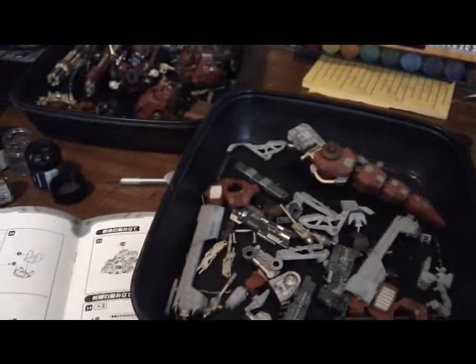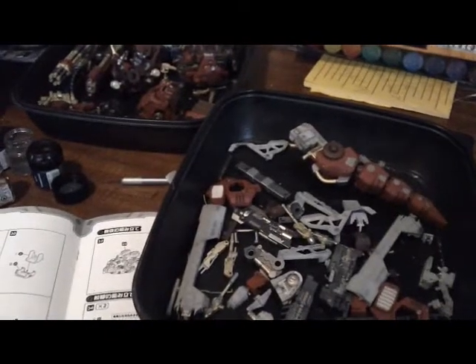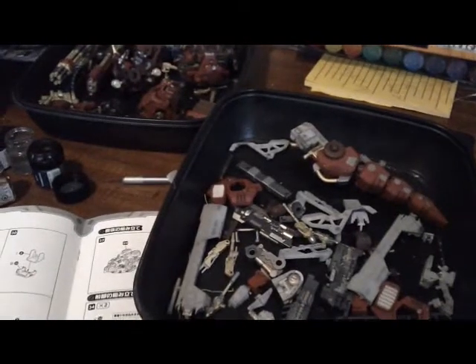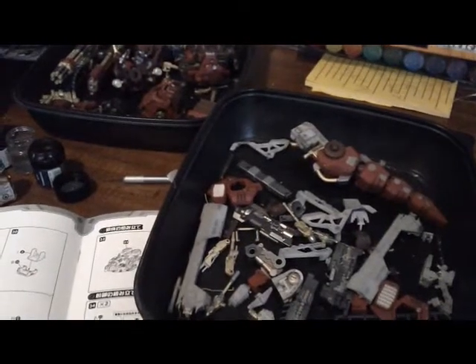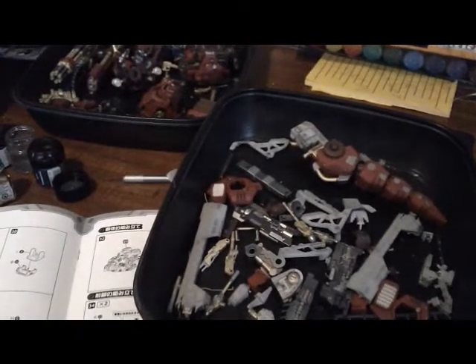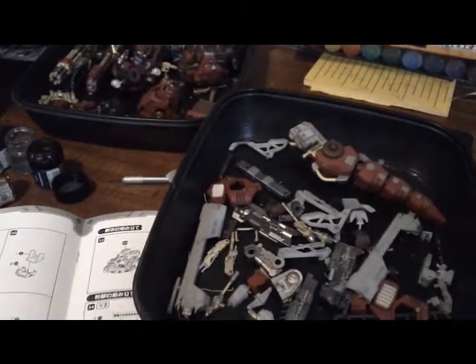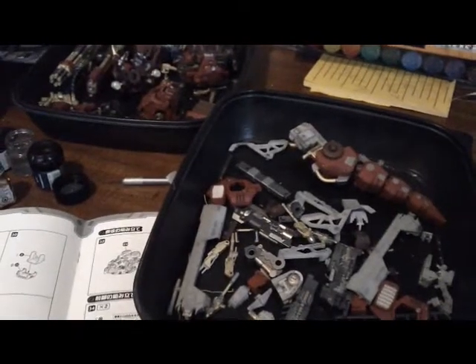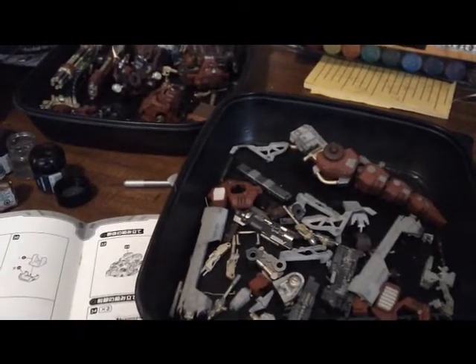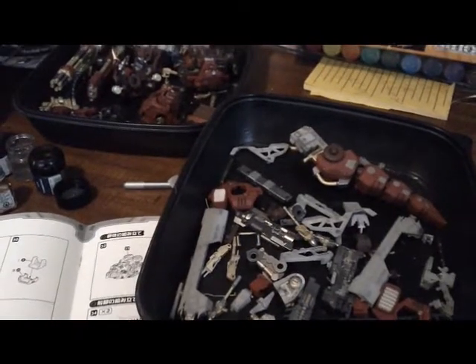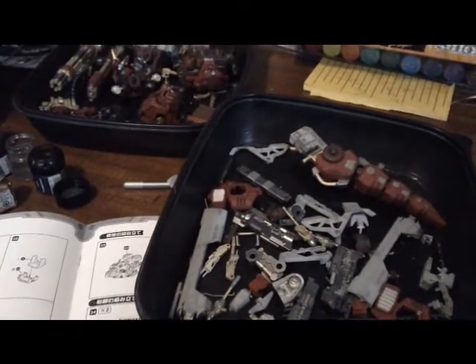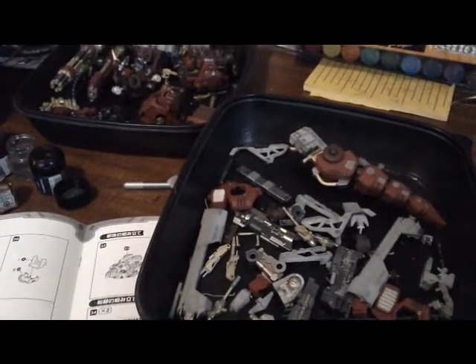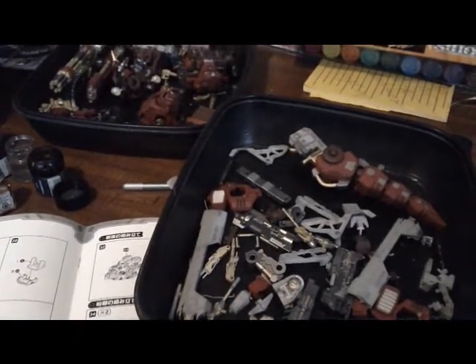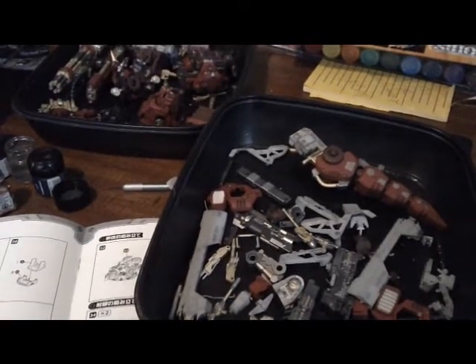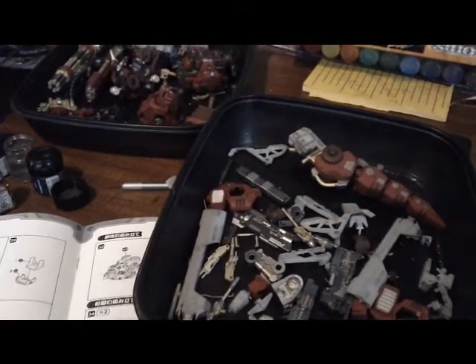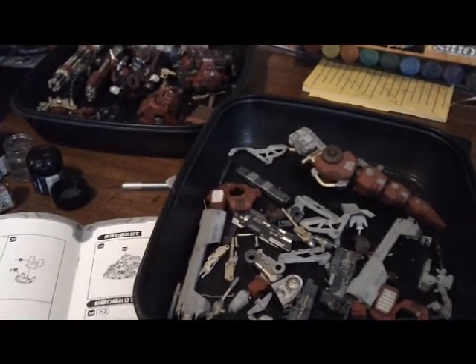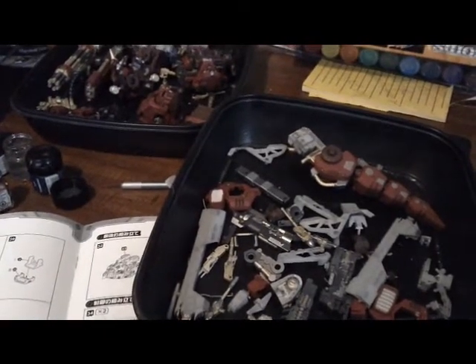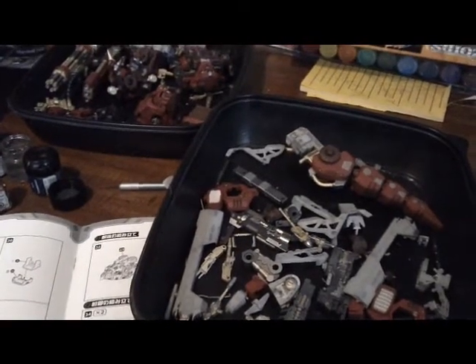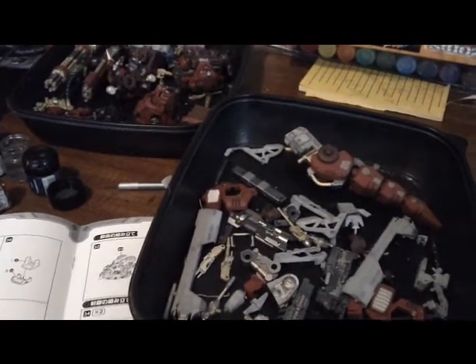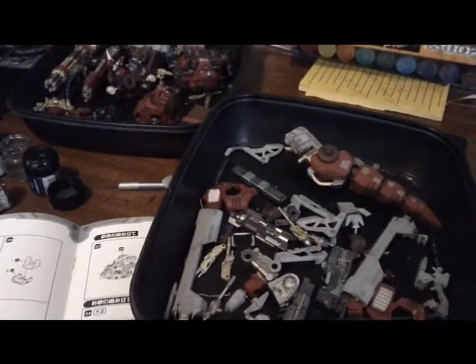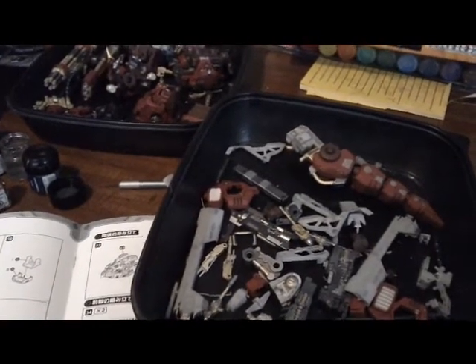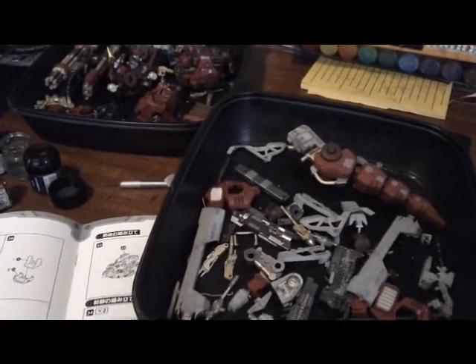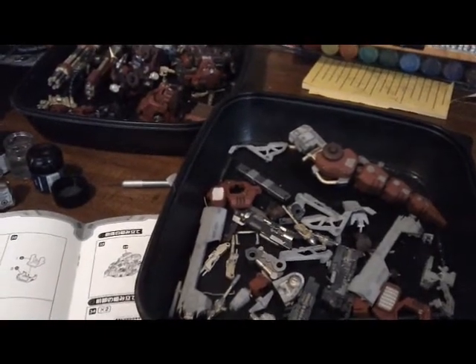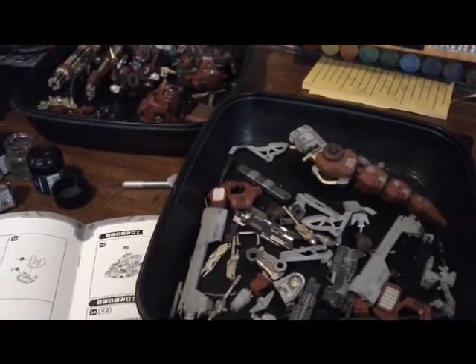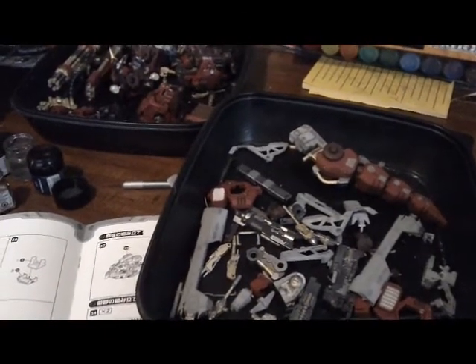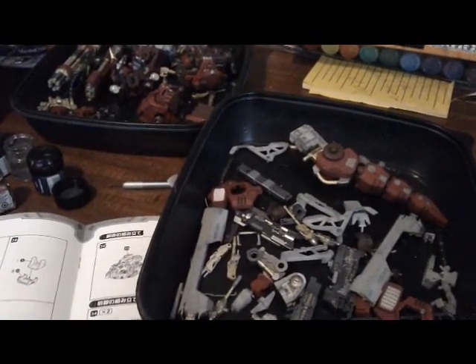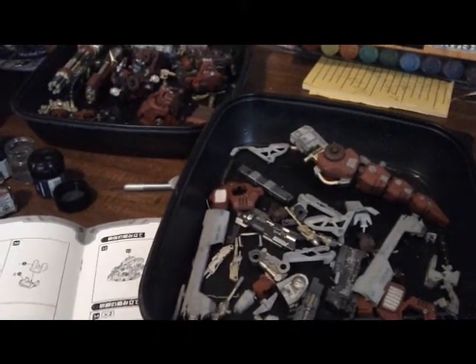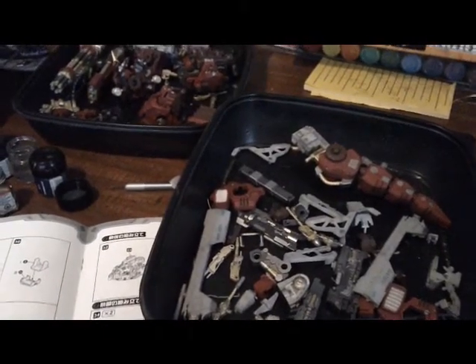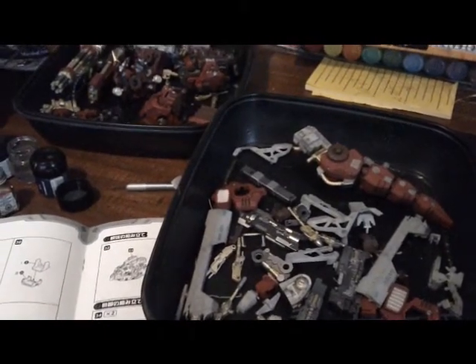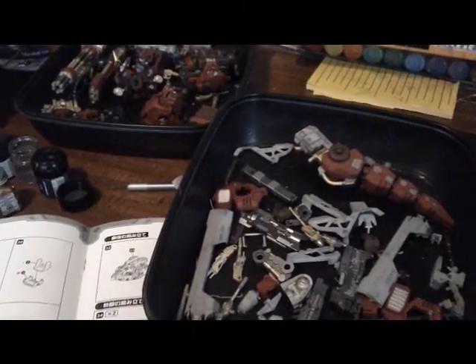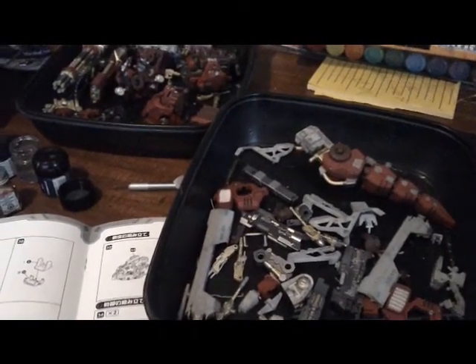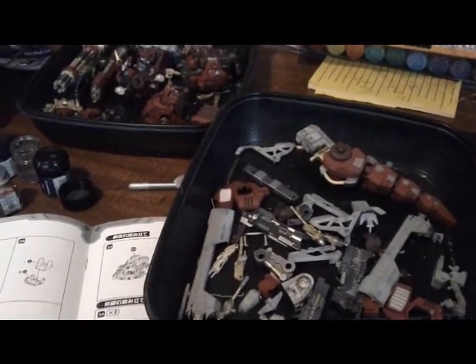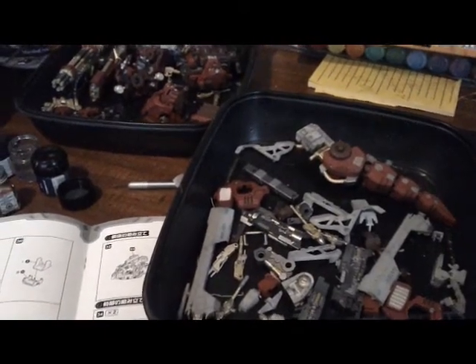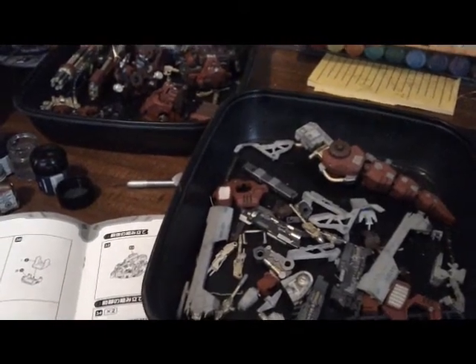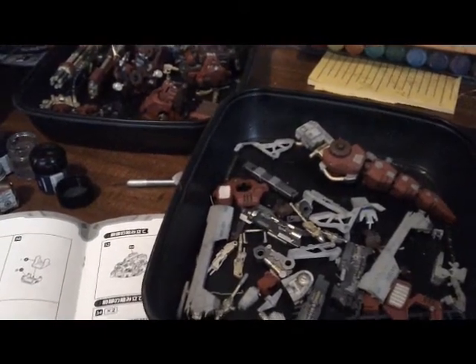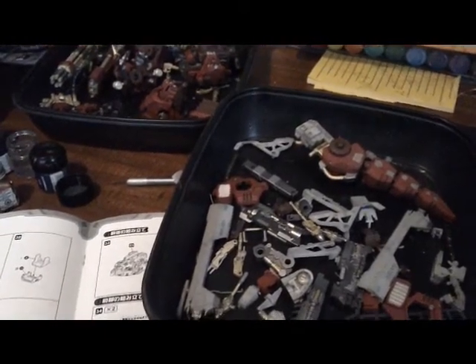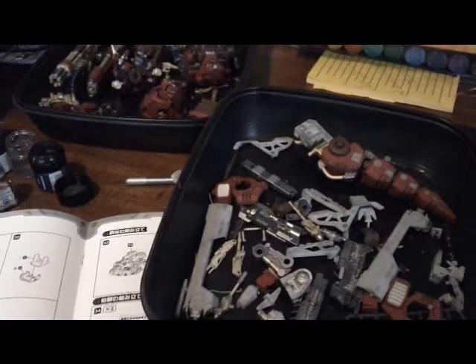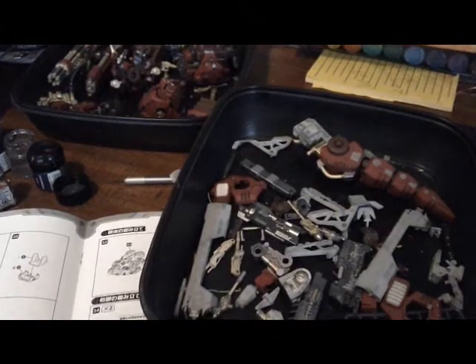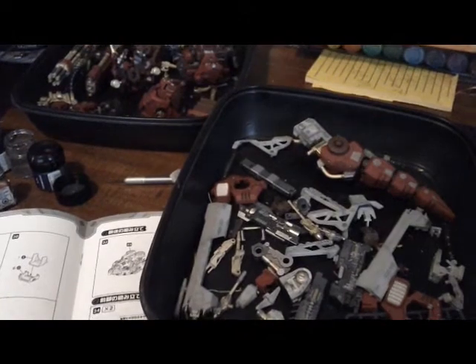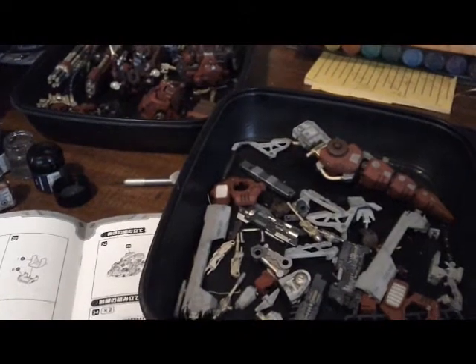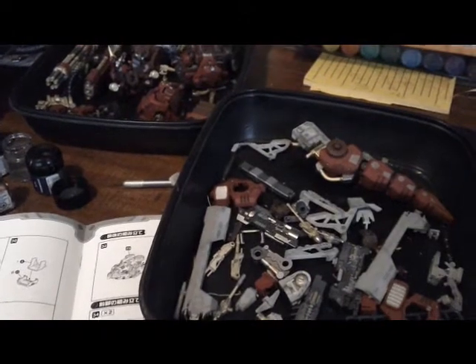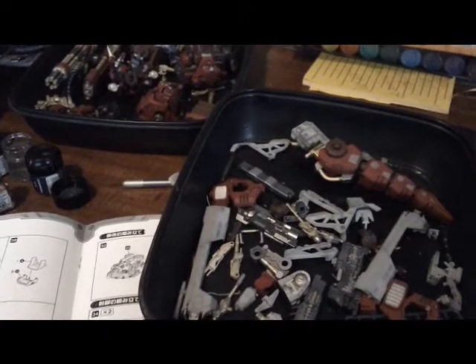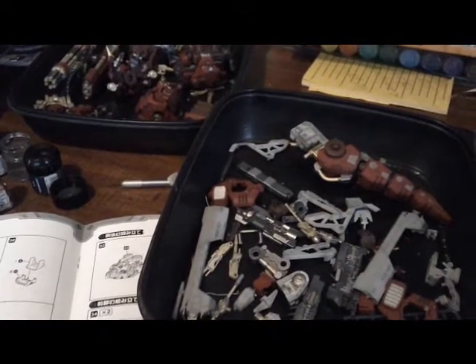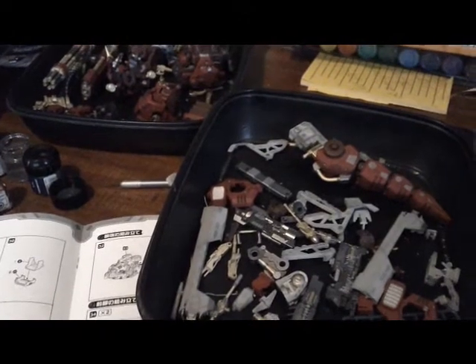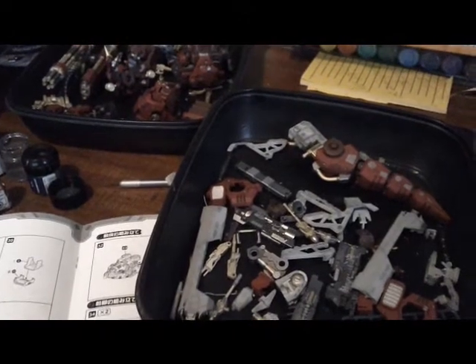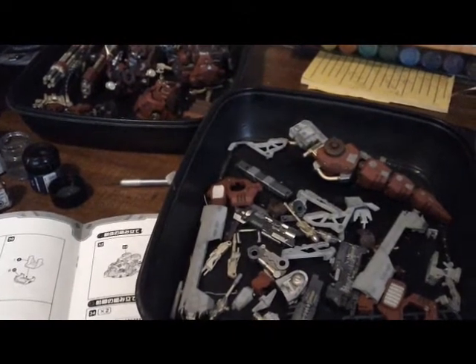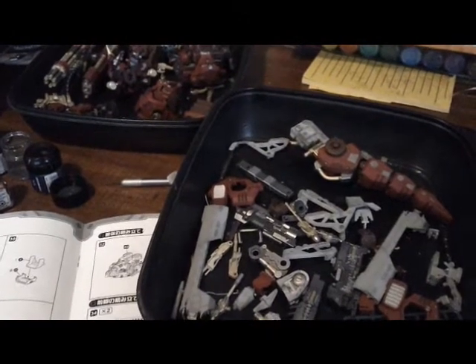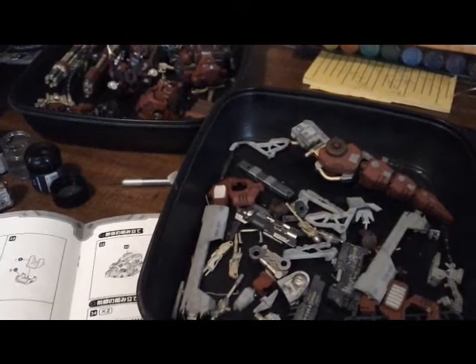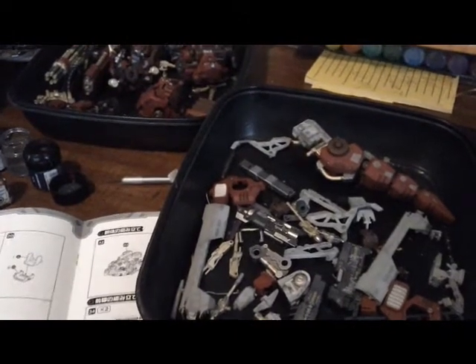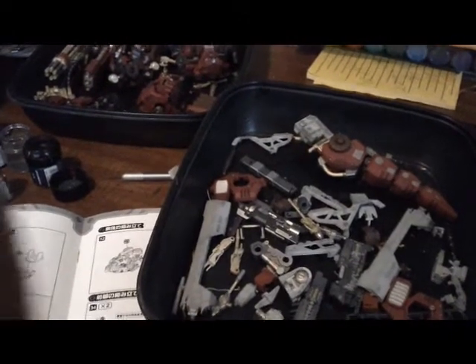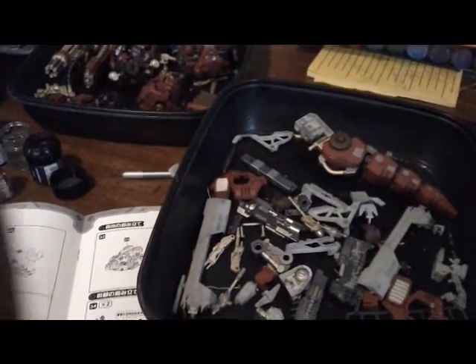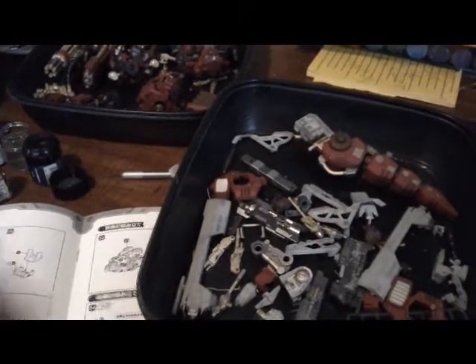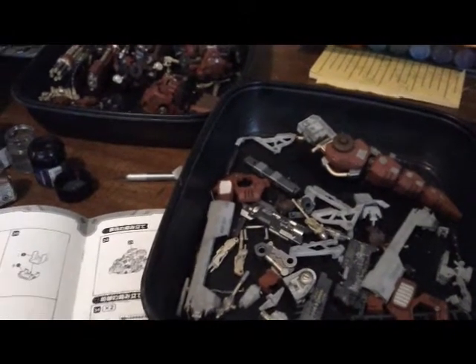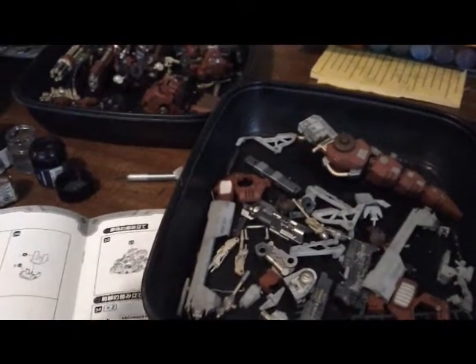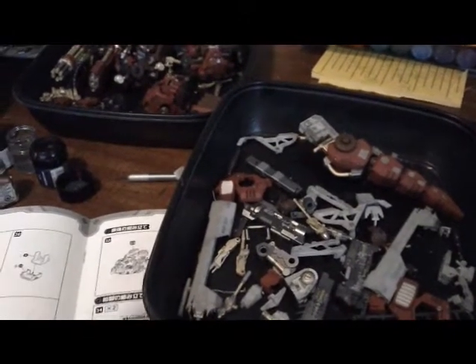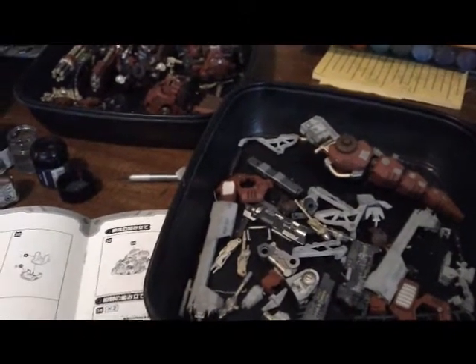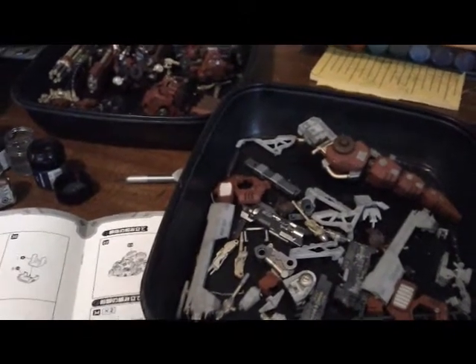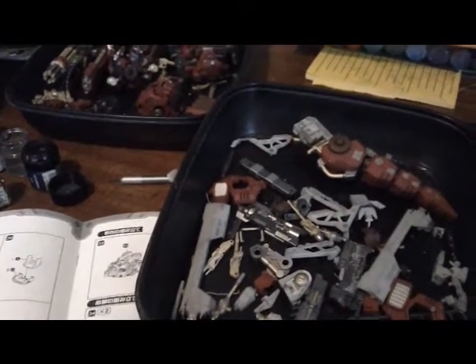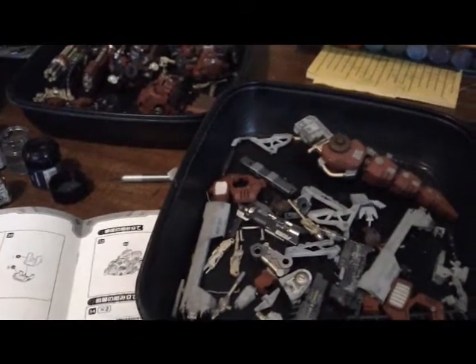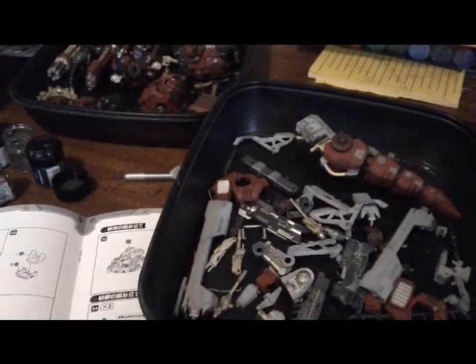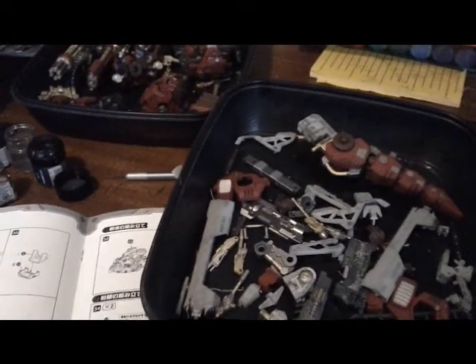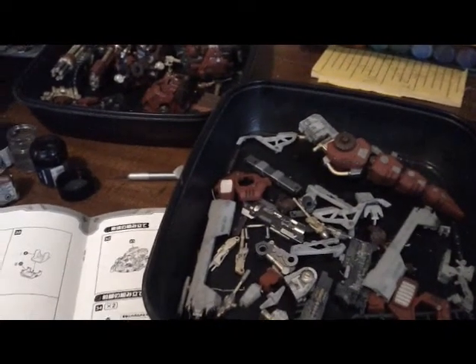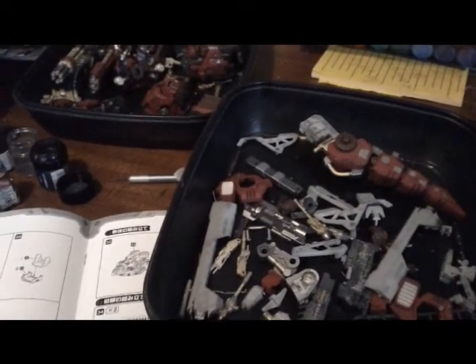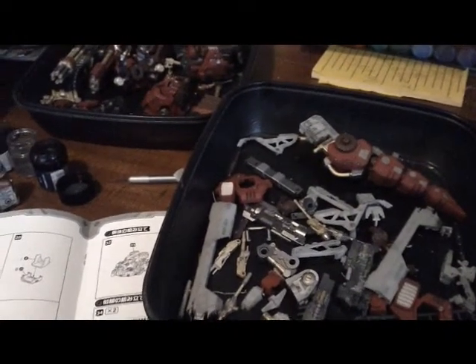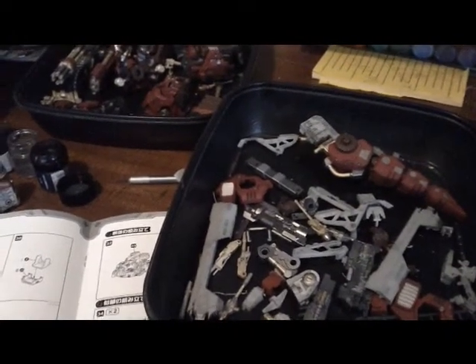Alright guys, I'm back here with the final work in progress for this right here, the HMM Dark Horn, the Harry special version of course.